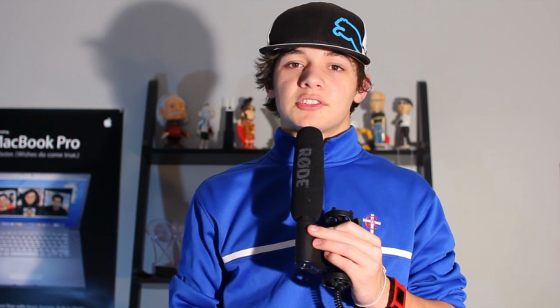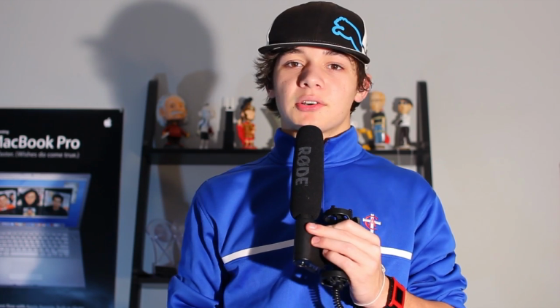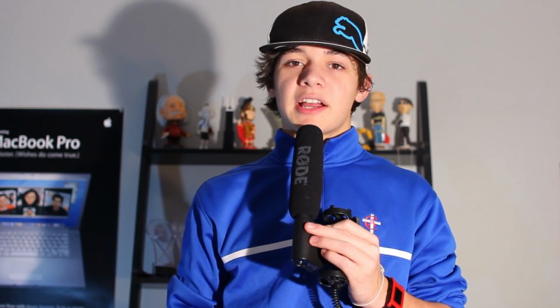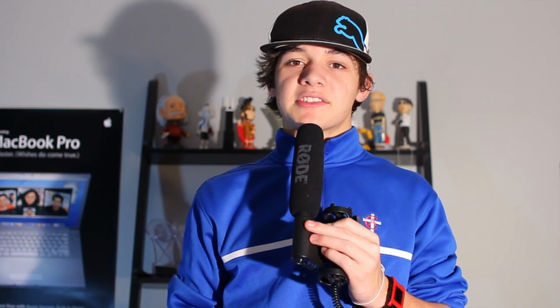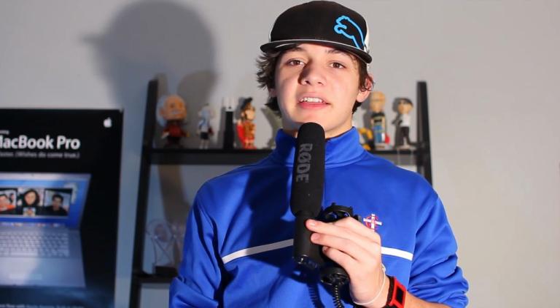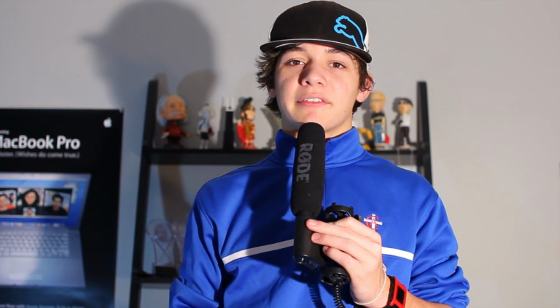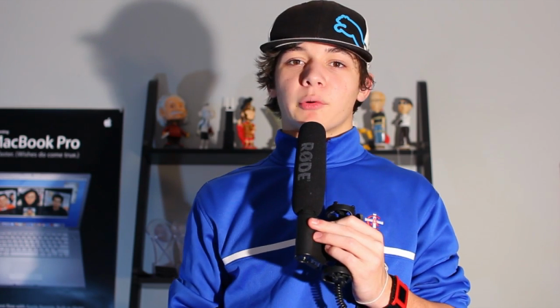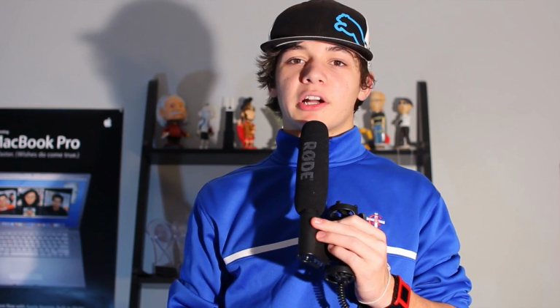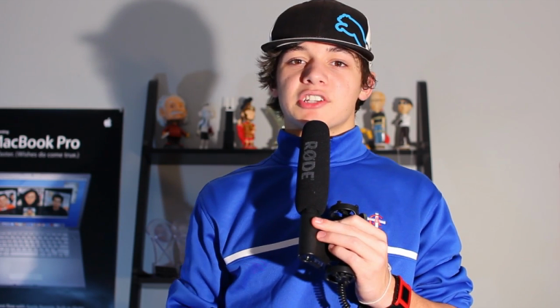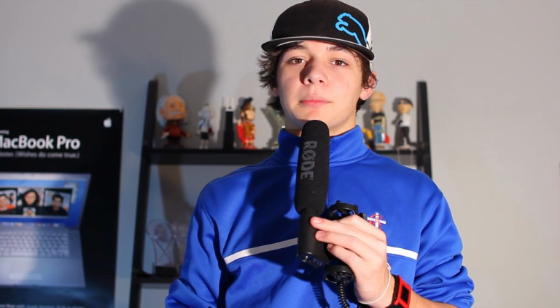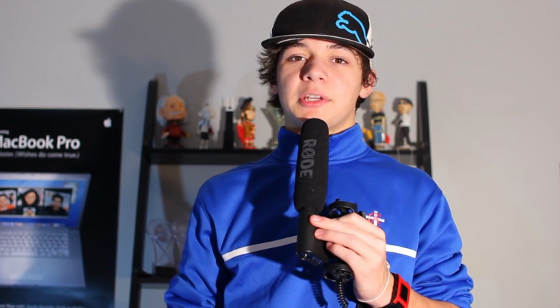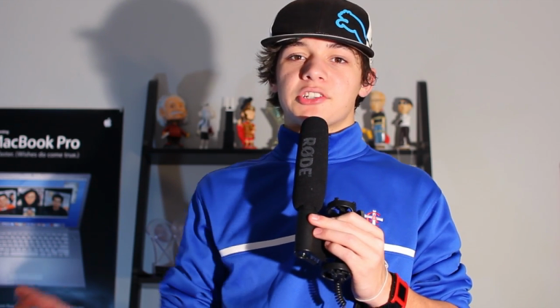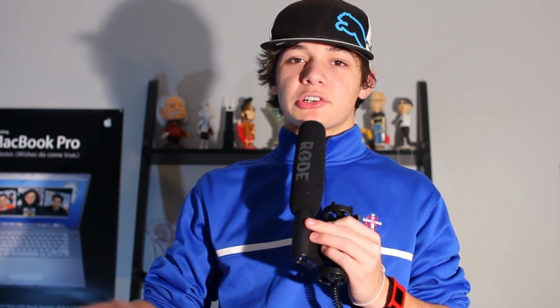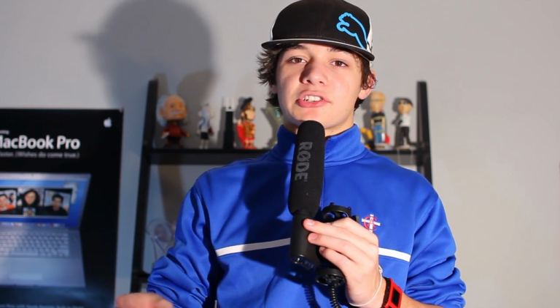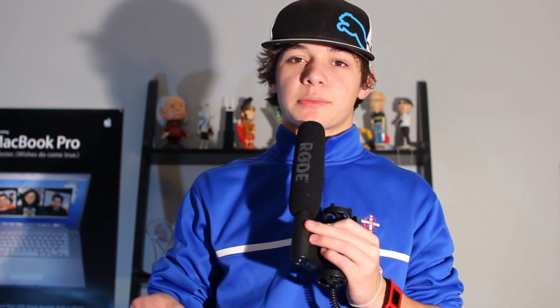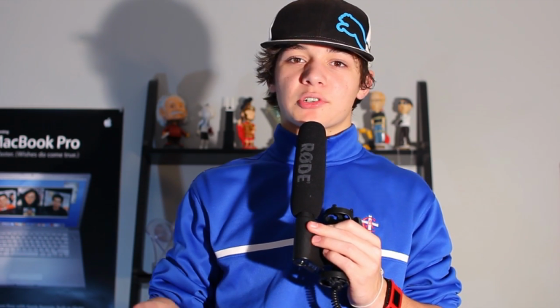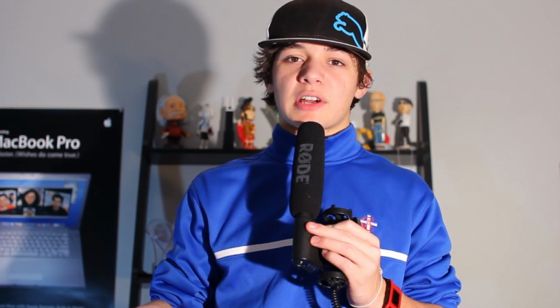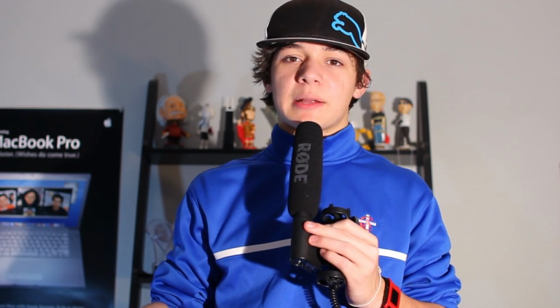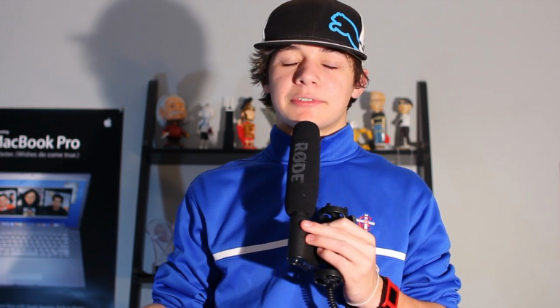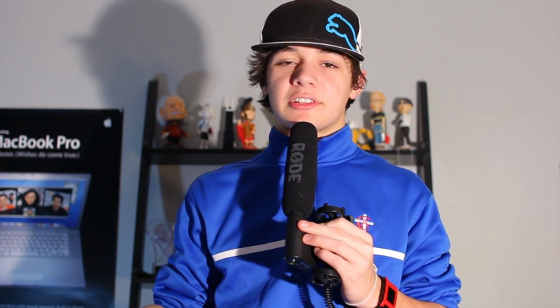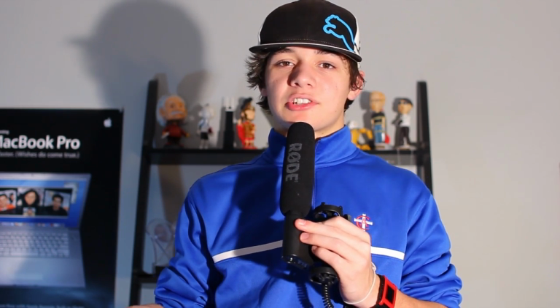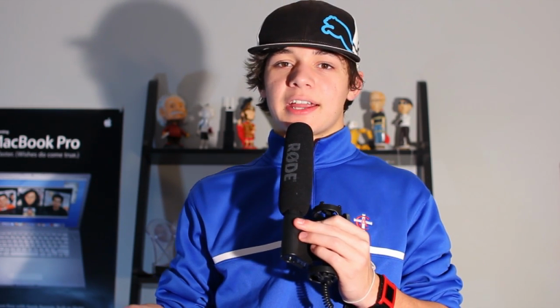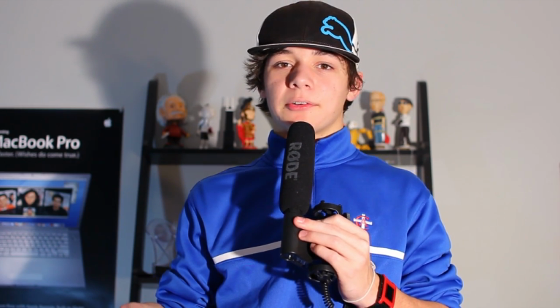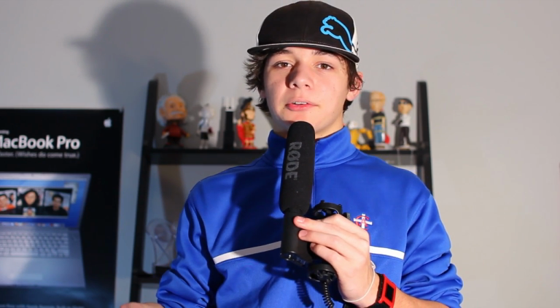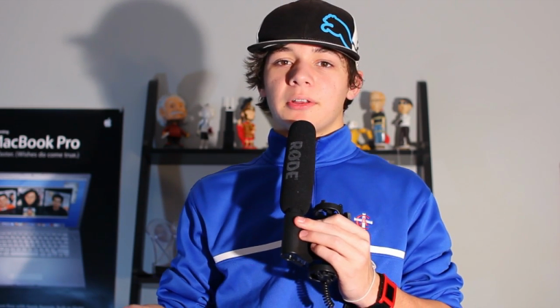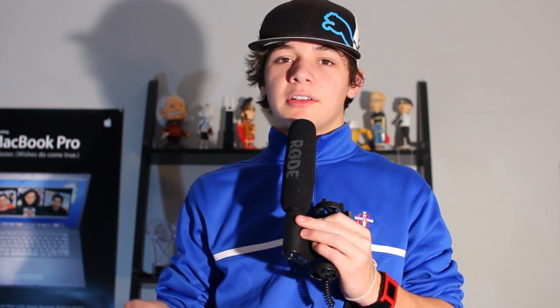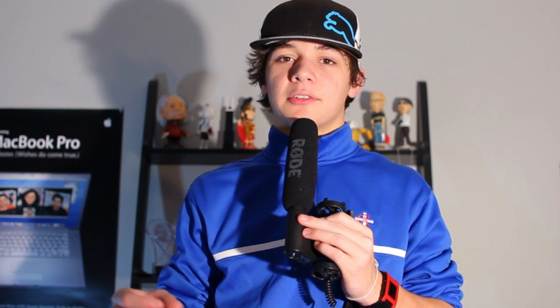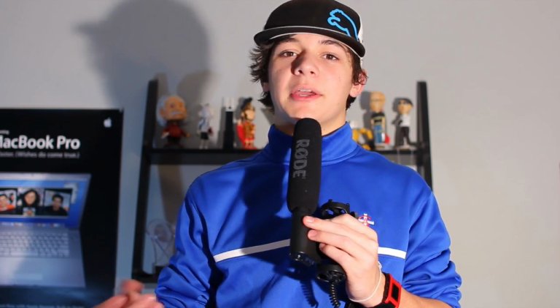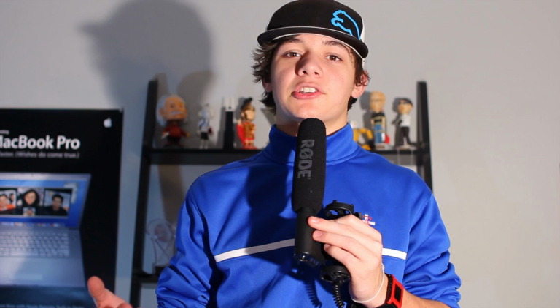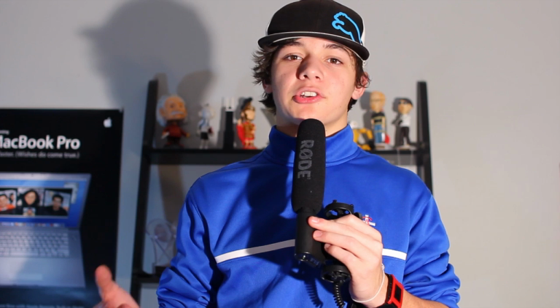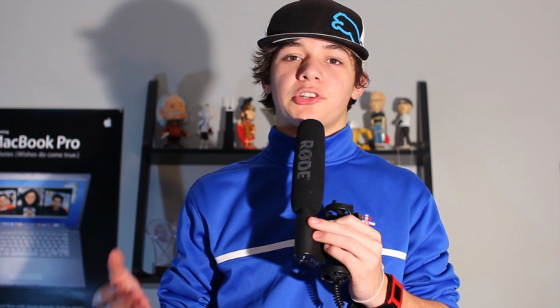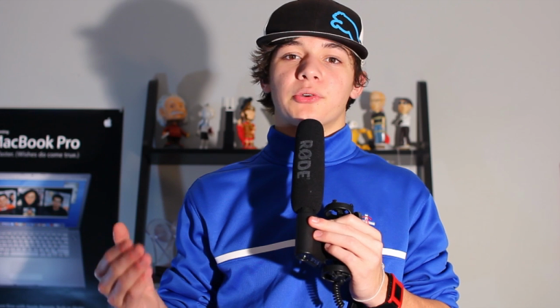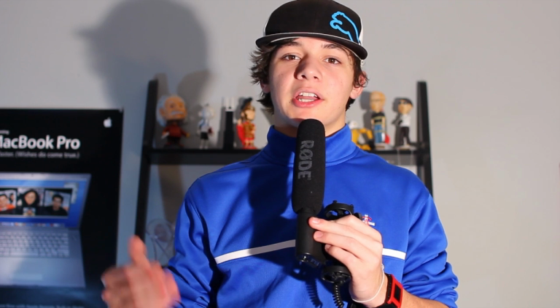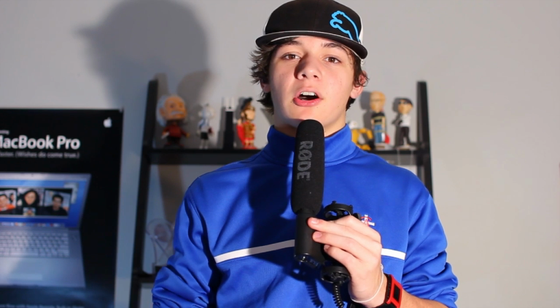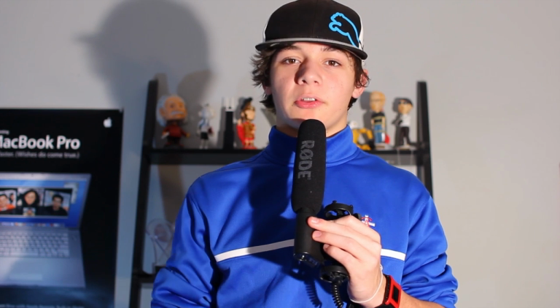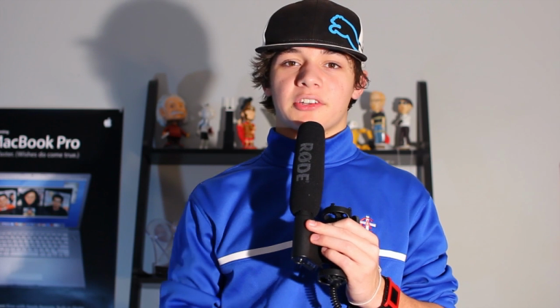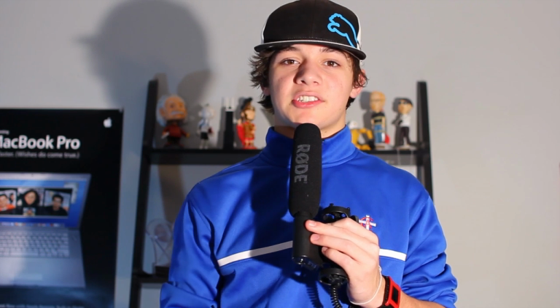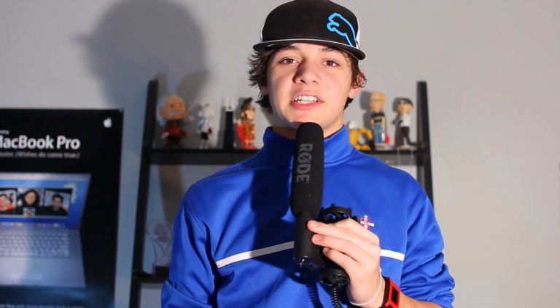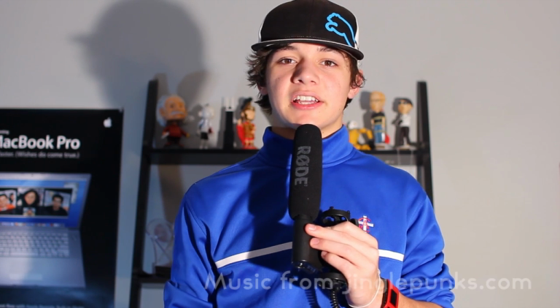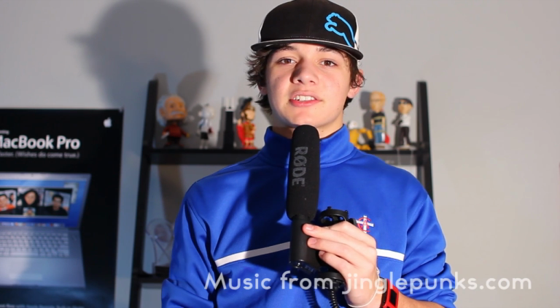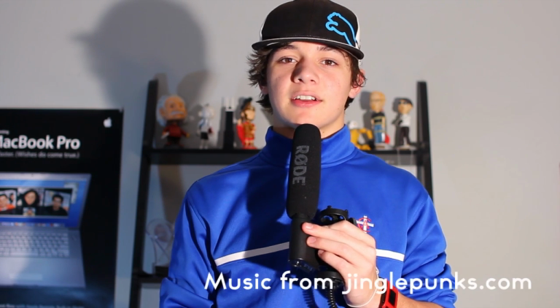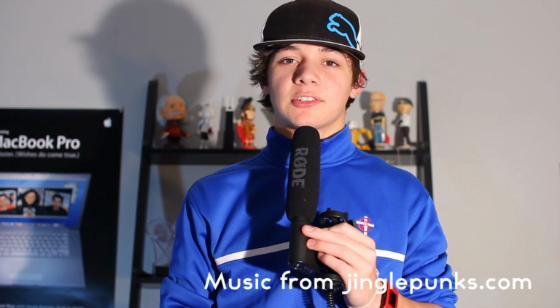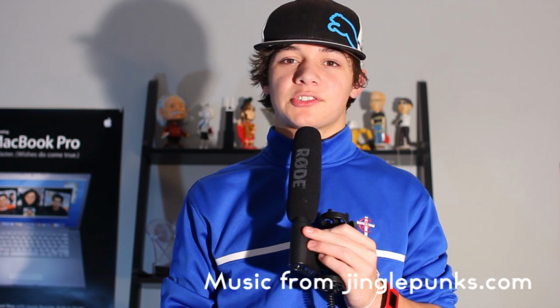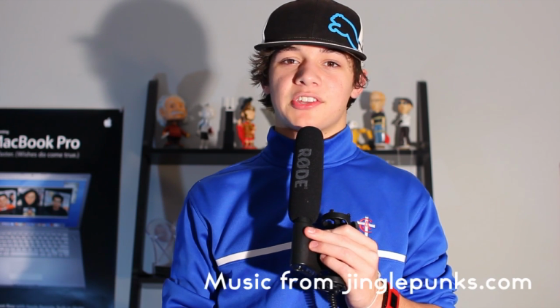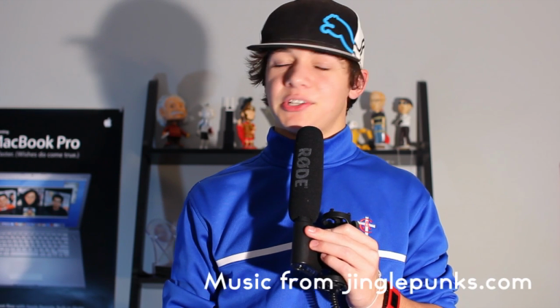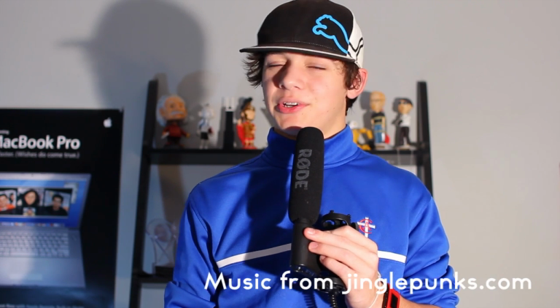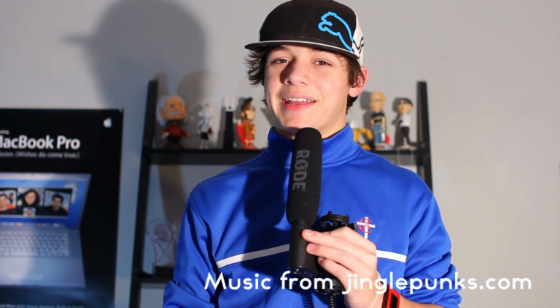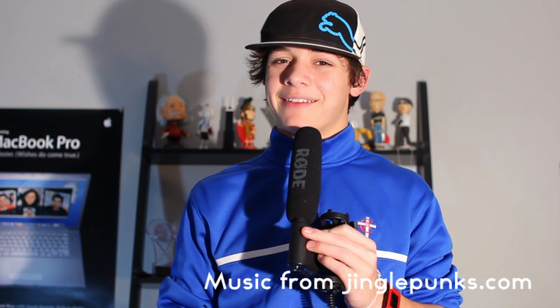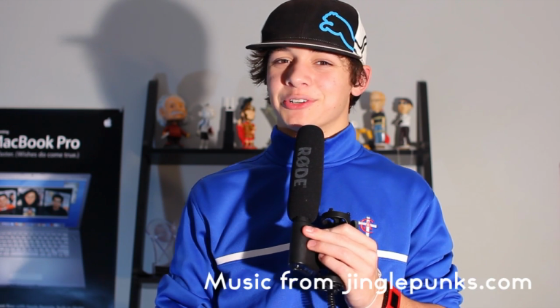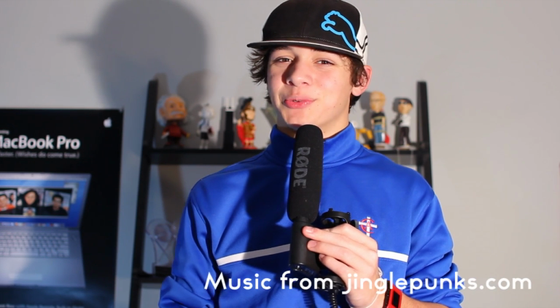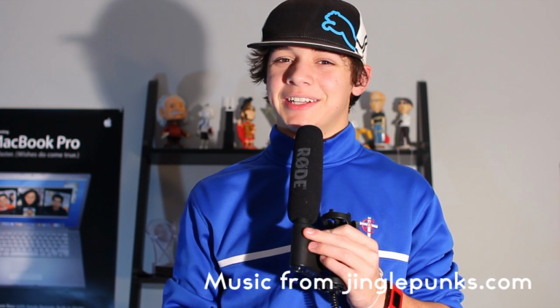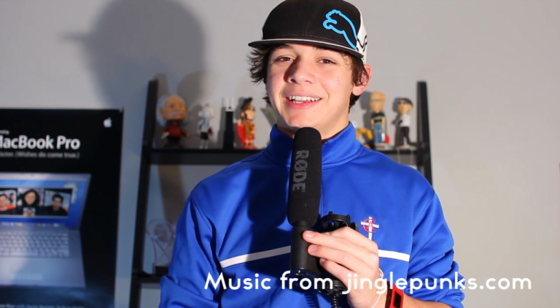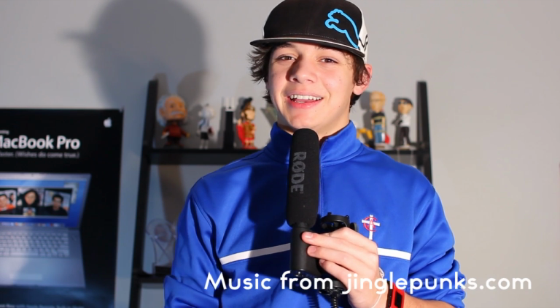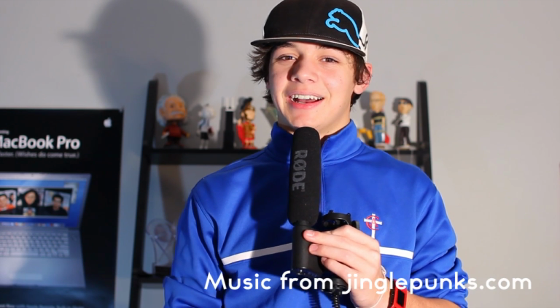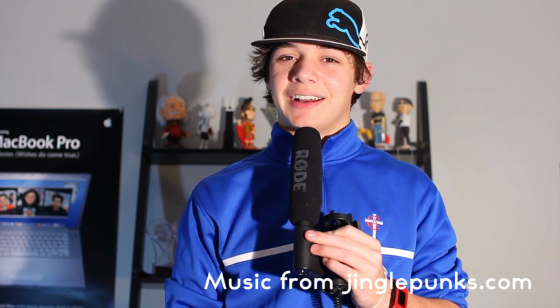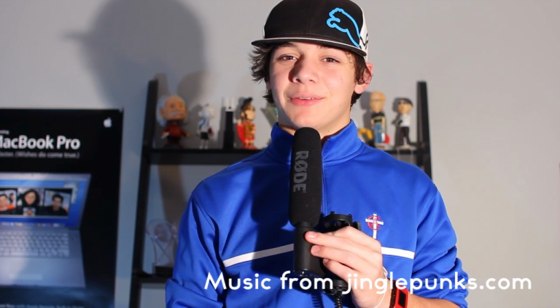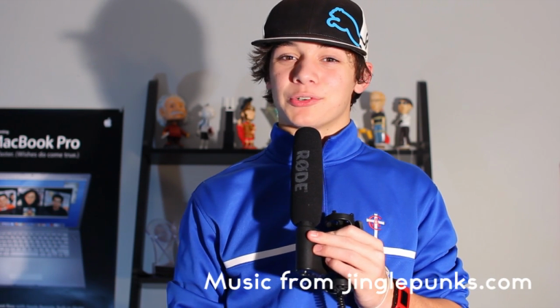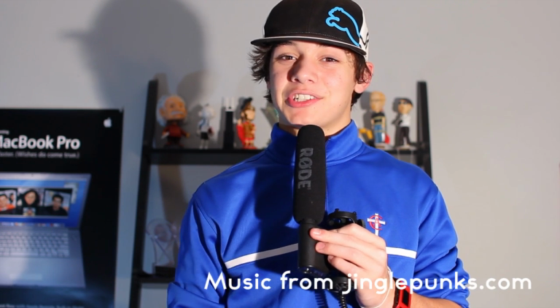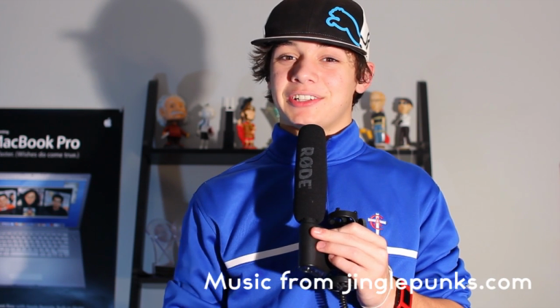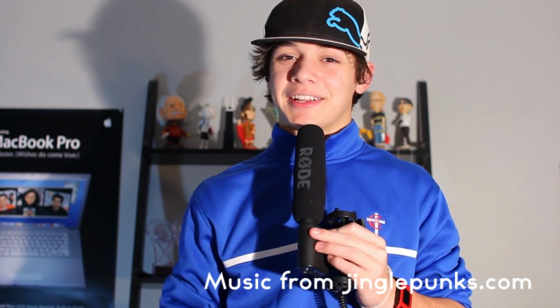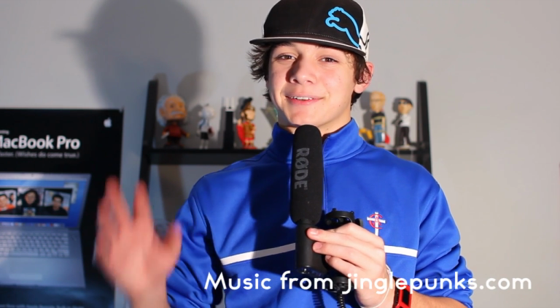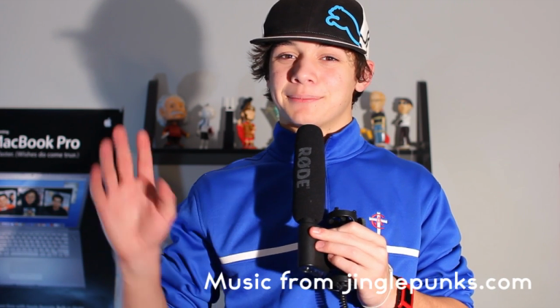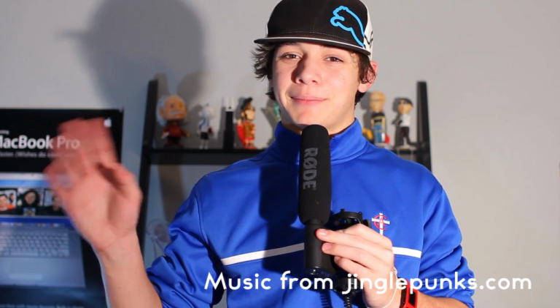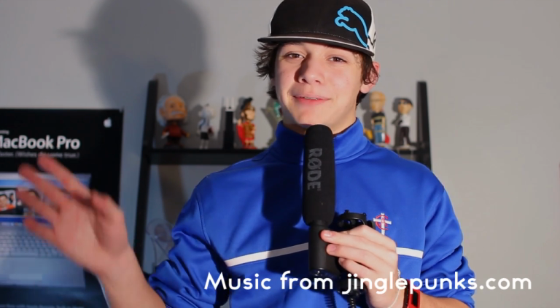So guys, thank you for watching. Be sure to subscribe to the channel to make sure you get all the CES coverage that you could ever want. We'll see you later. Bye.